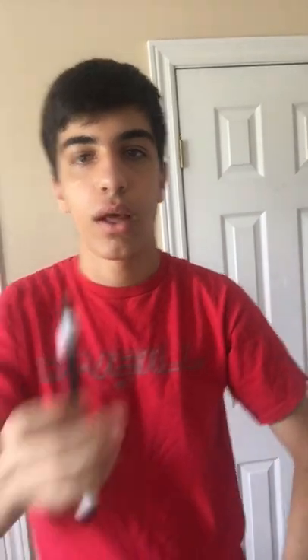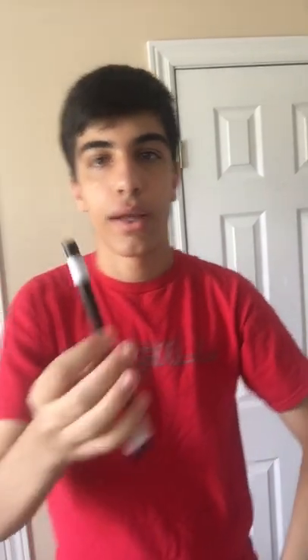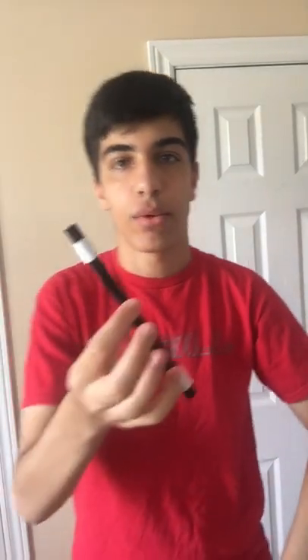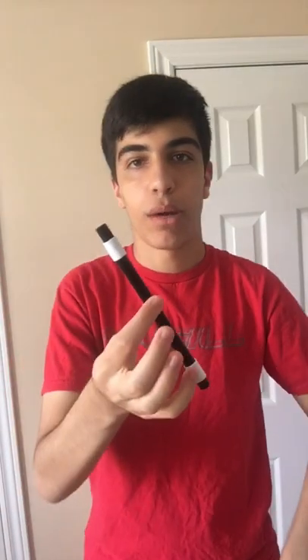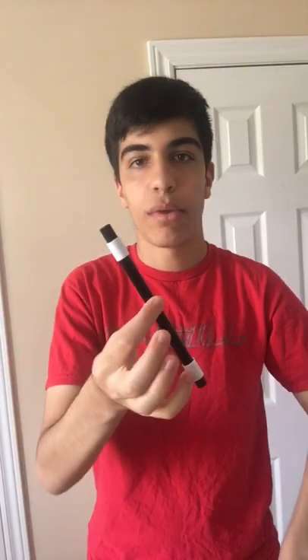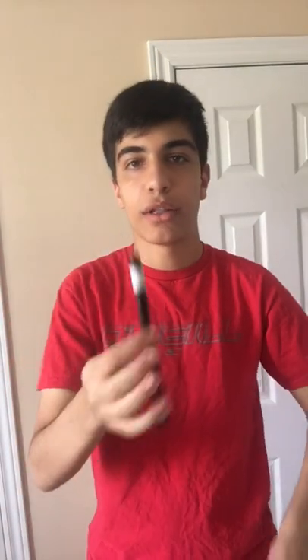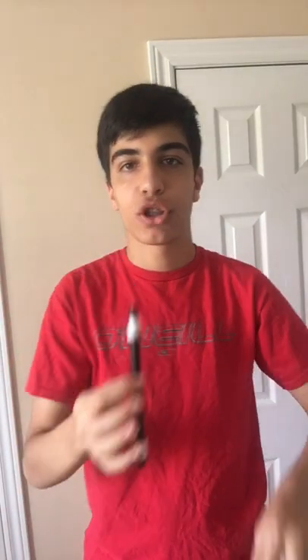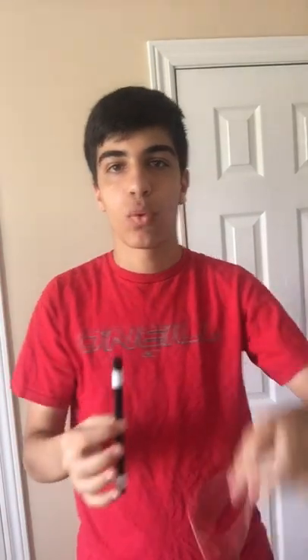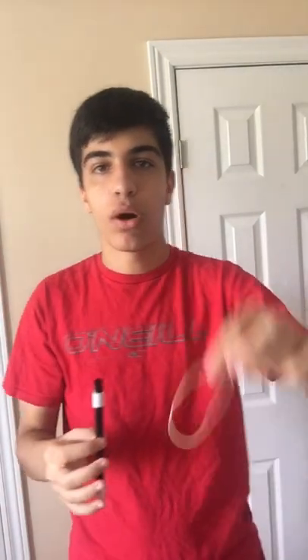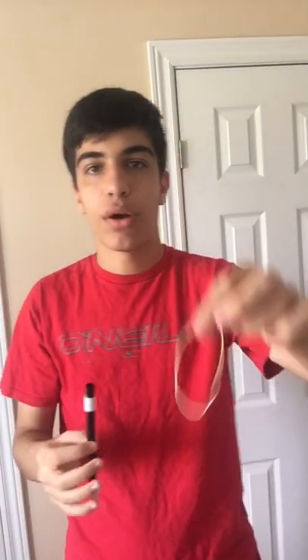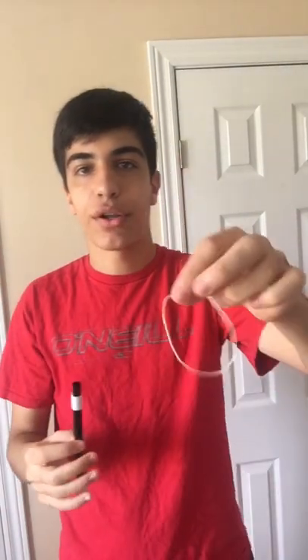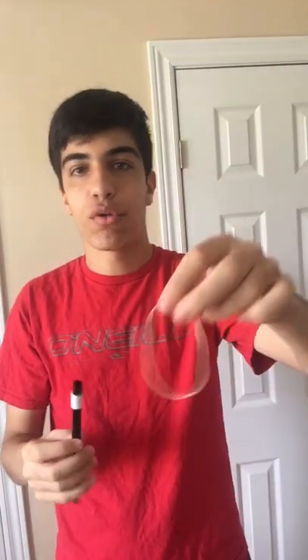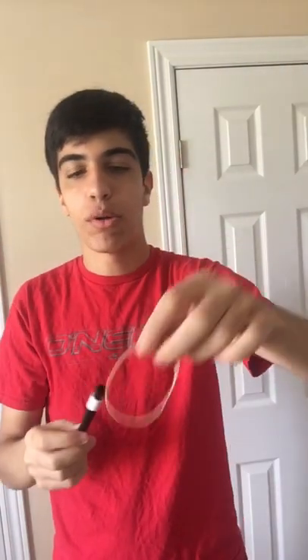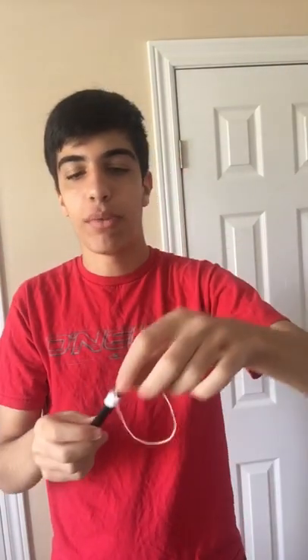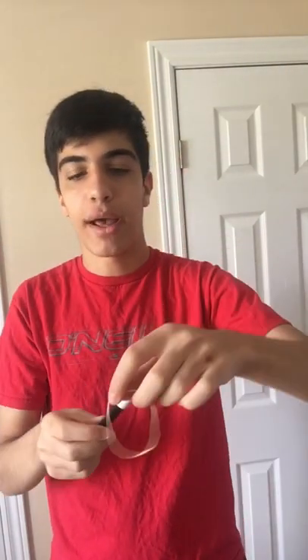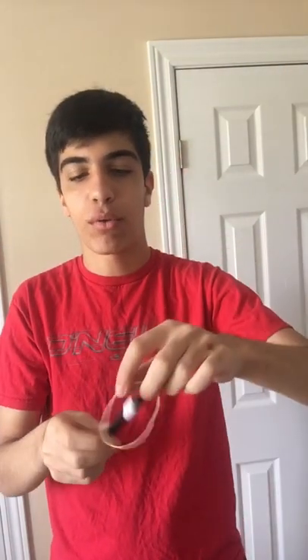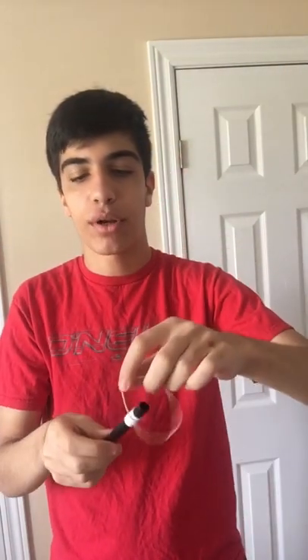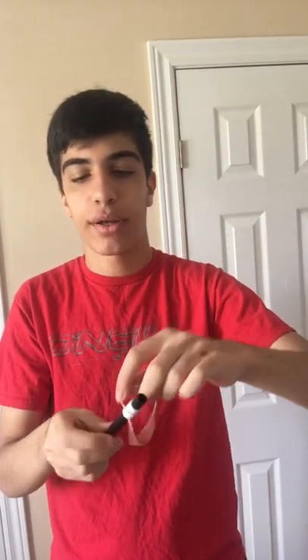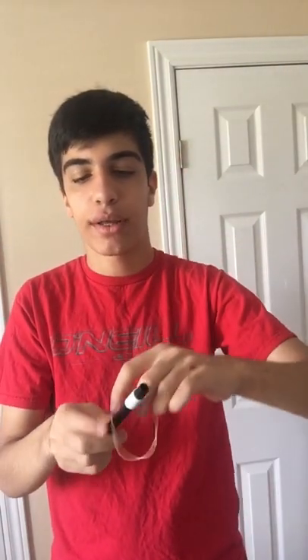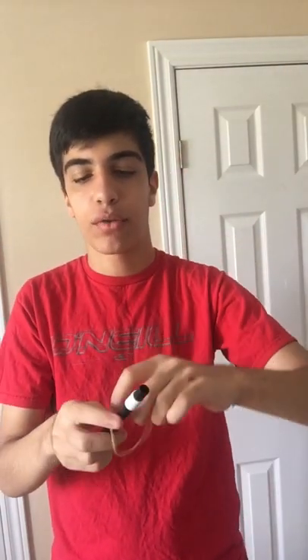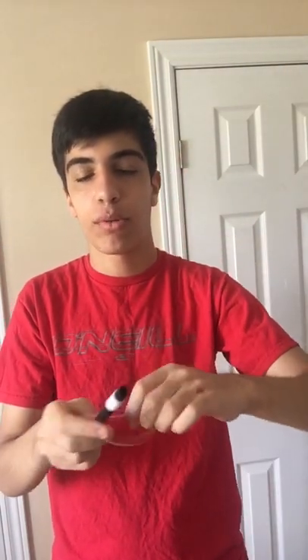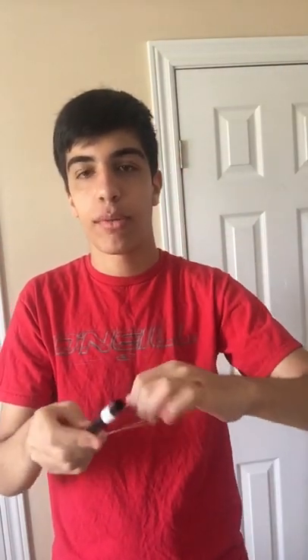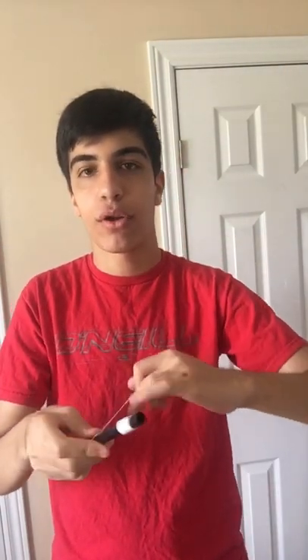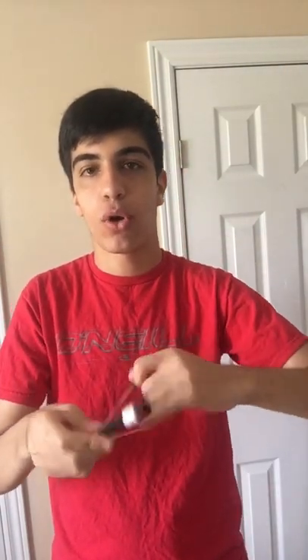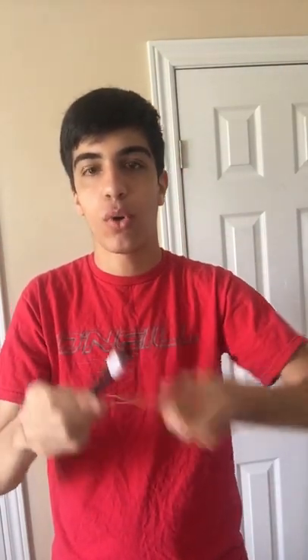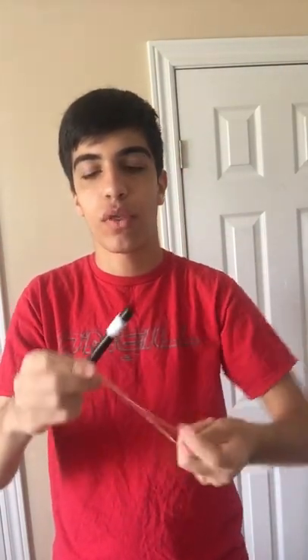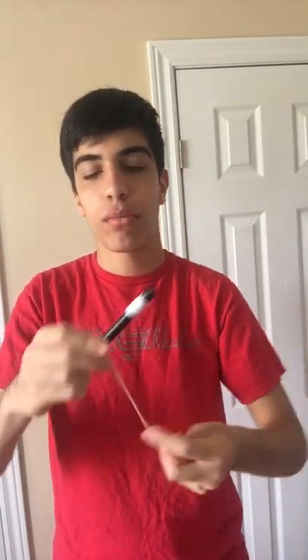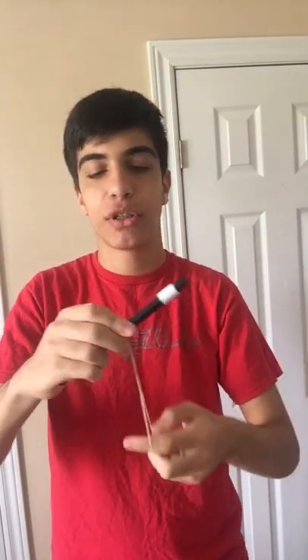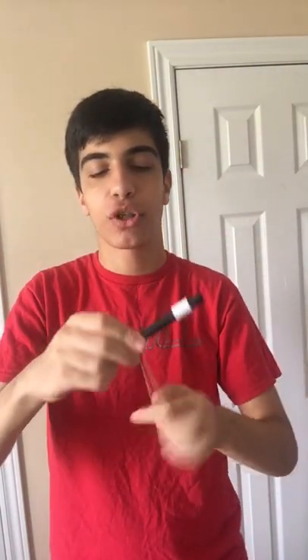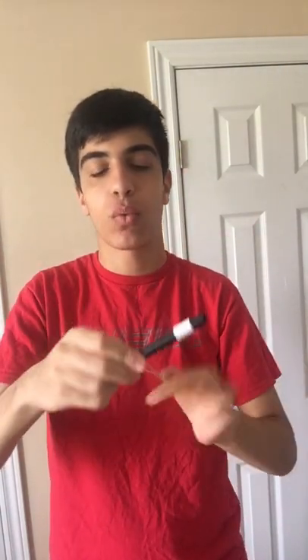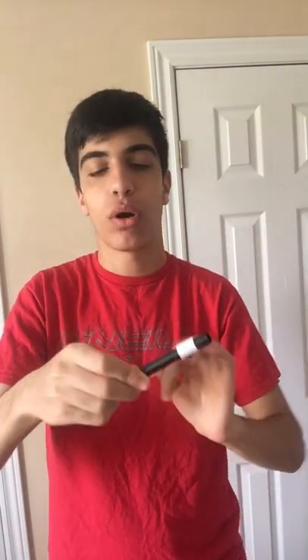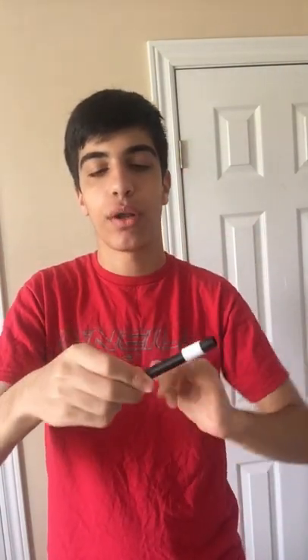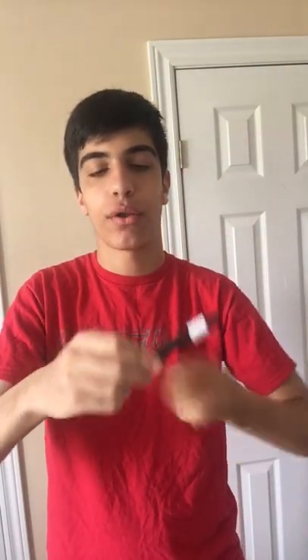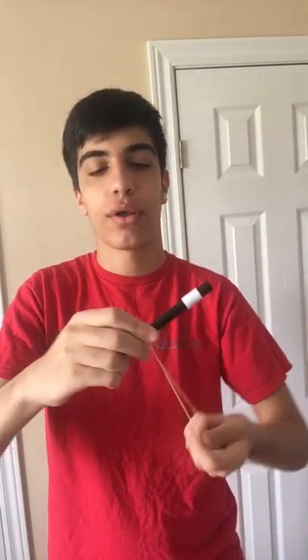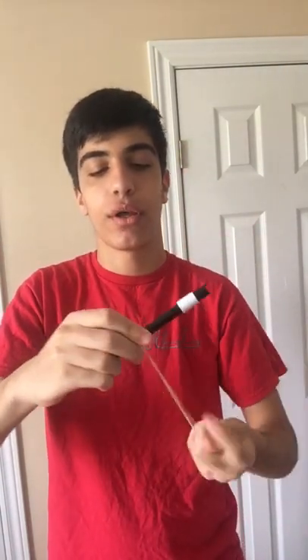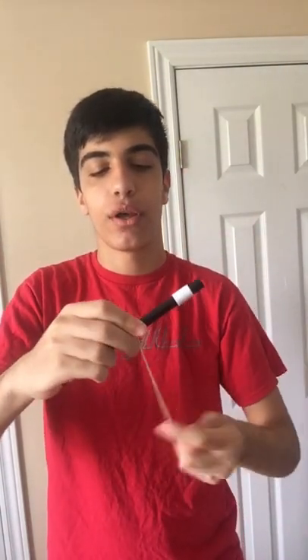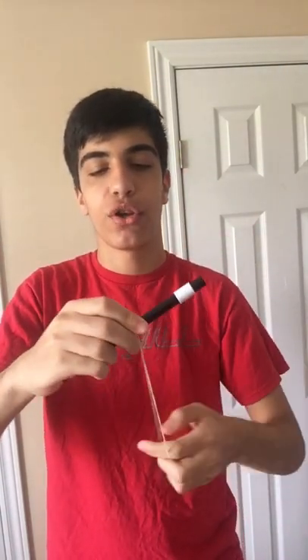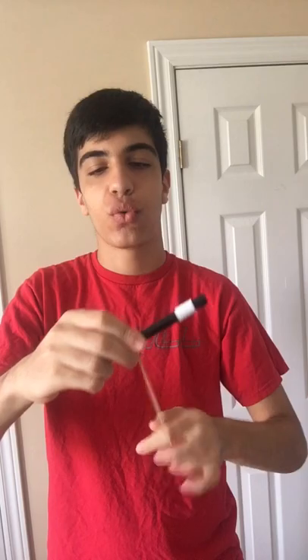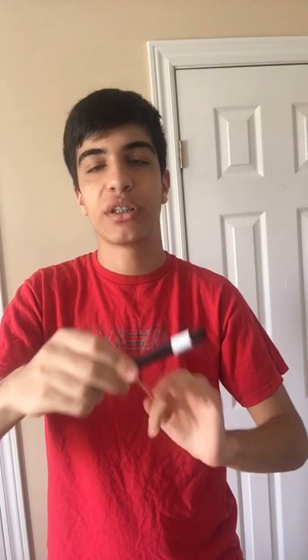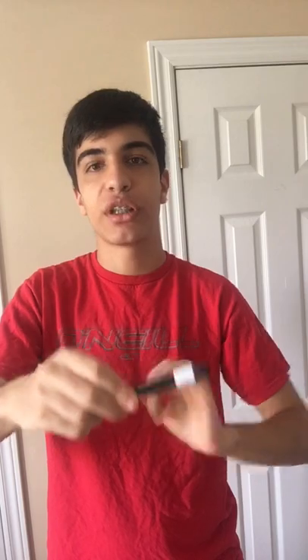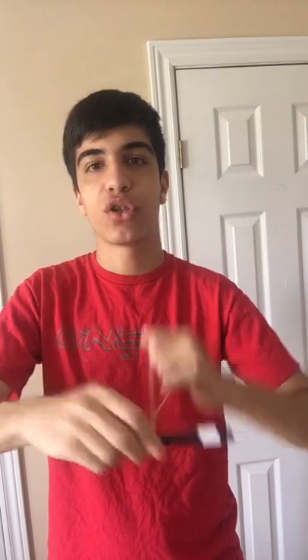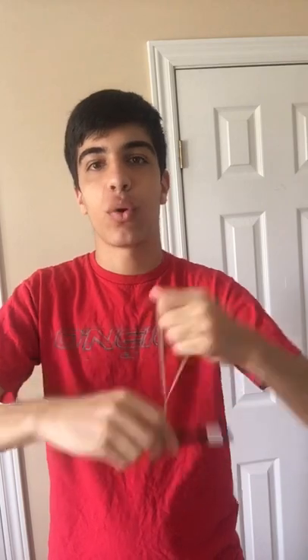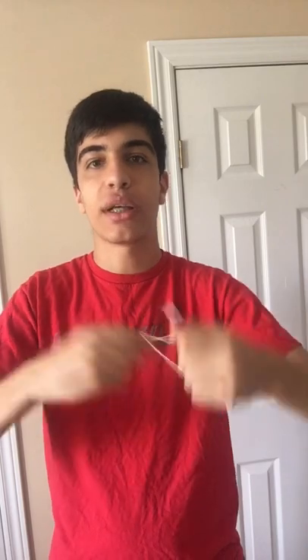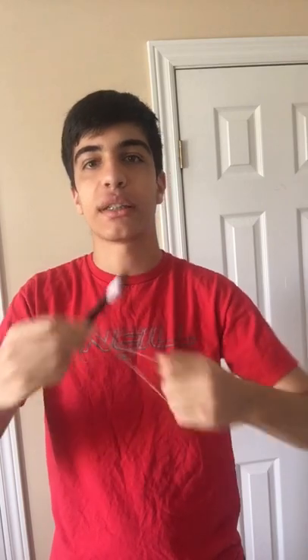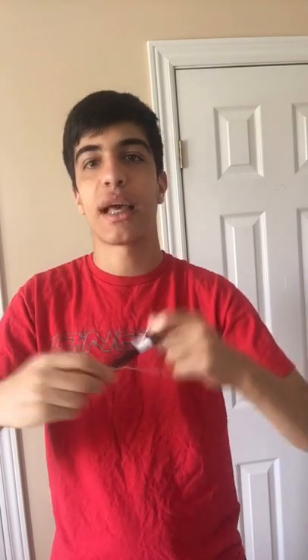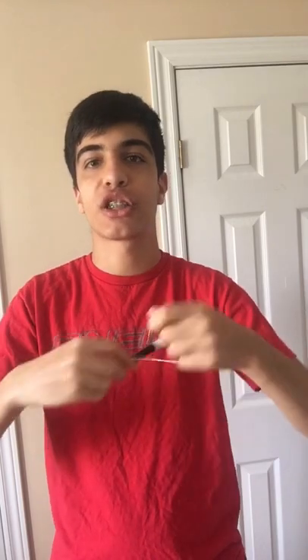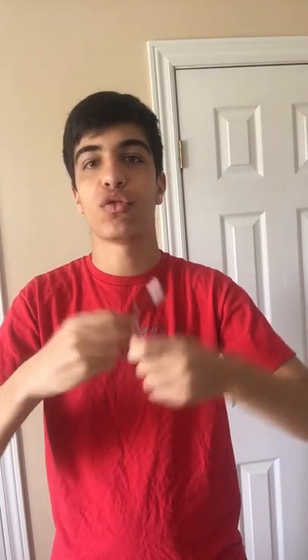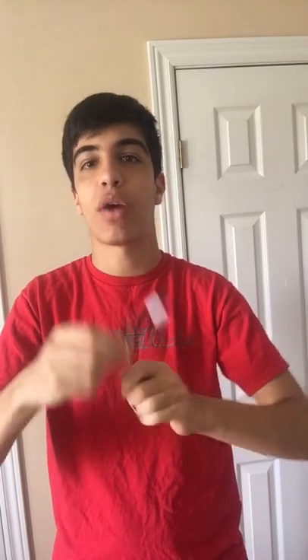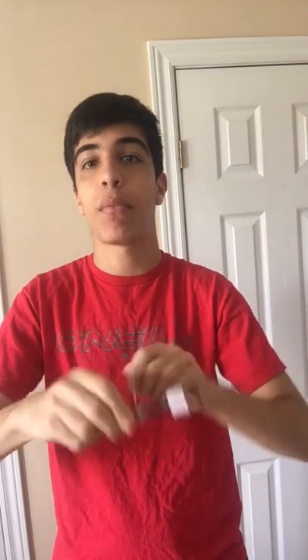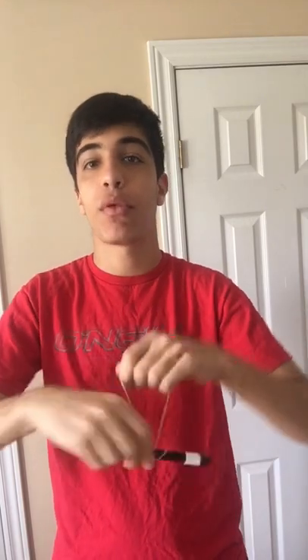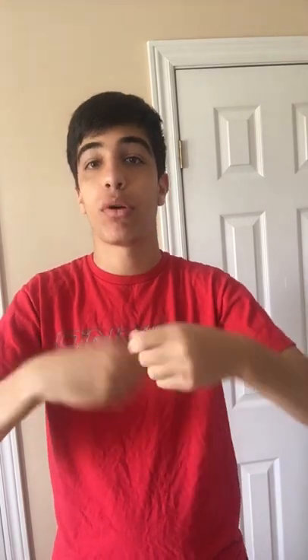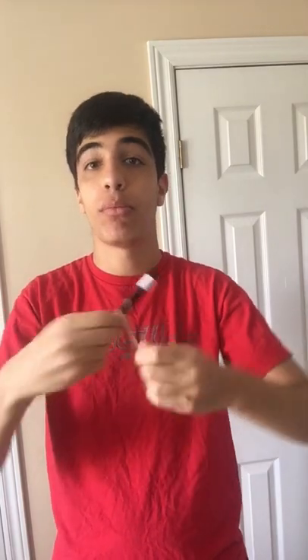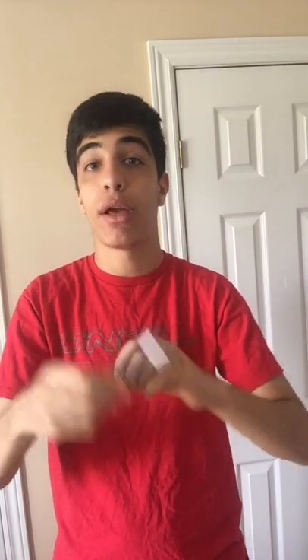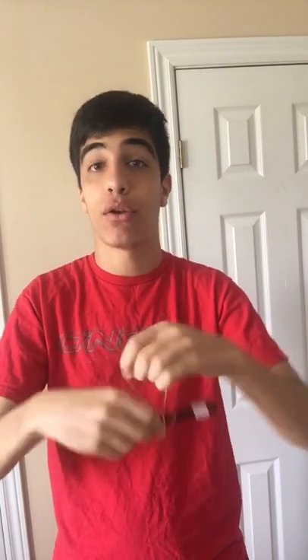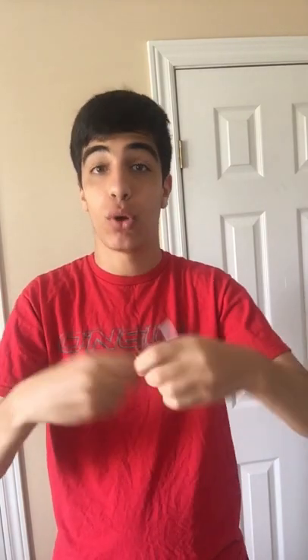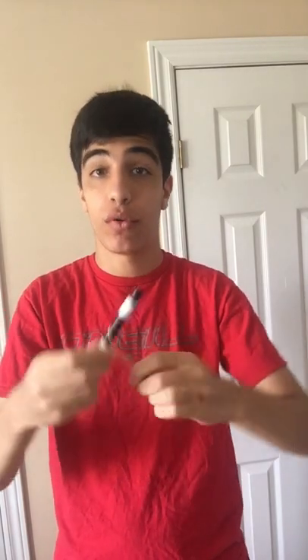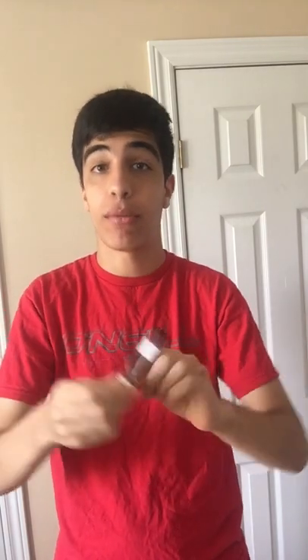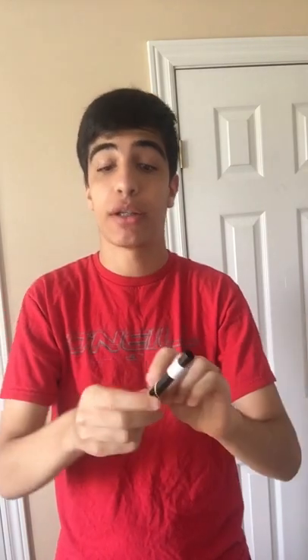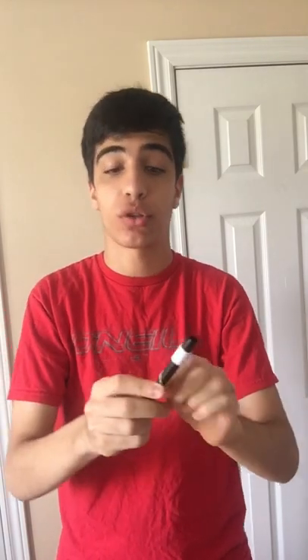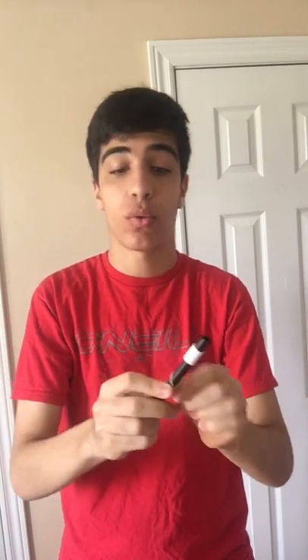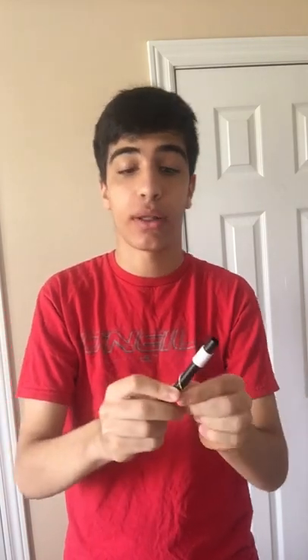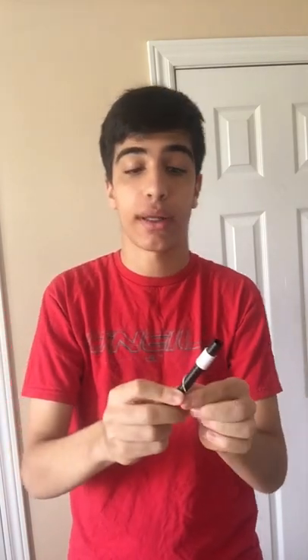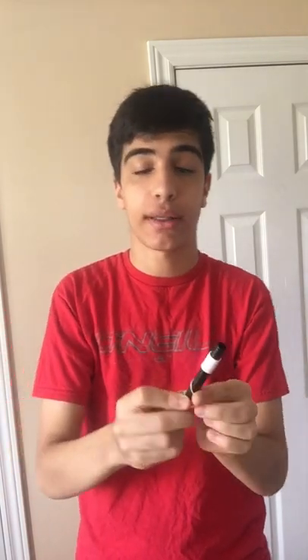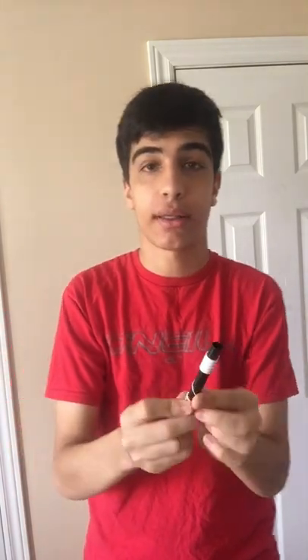We've got a magic wand and a rubber band. We're going to take the rubber band over the magic wand, twist it twice, and actually wrap the rubber band over the magic wand like this.